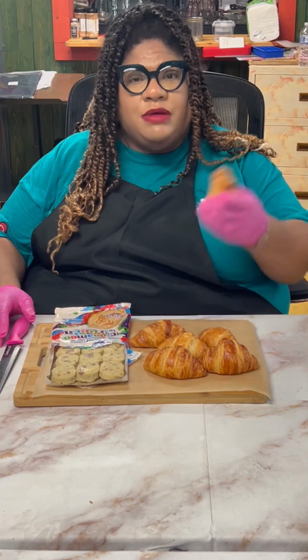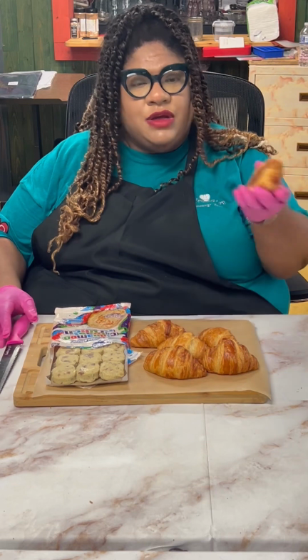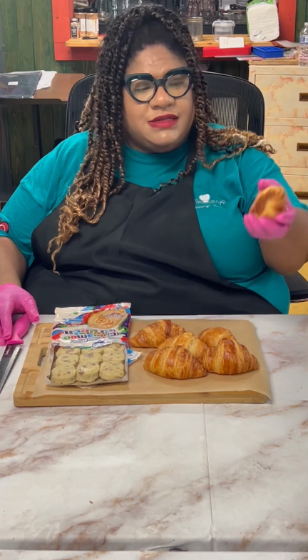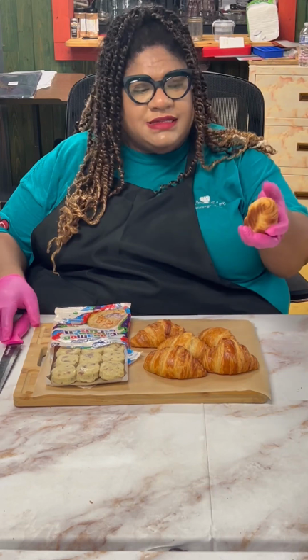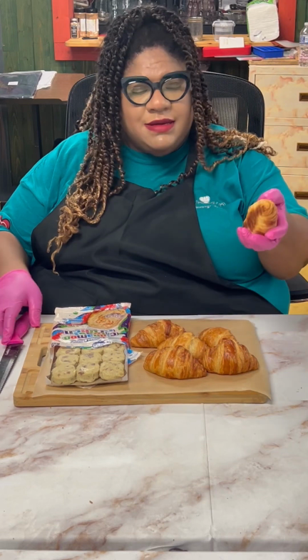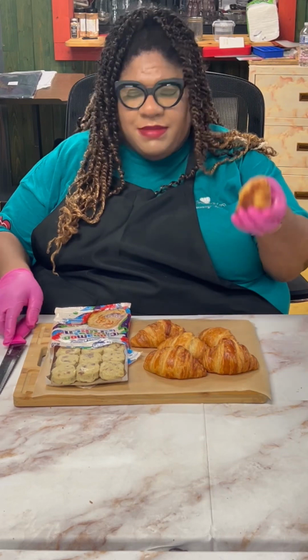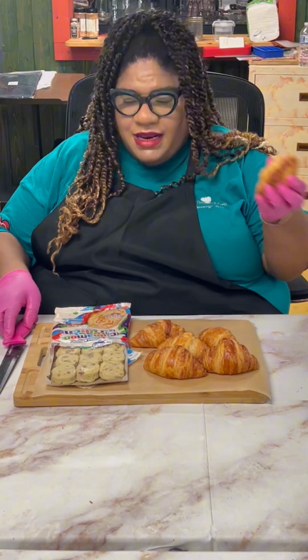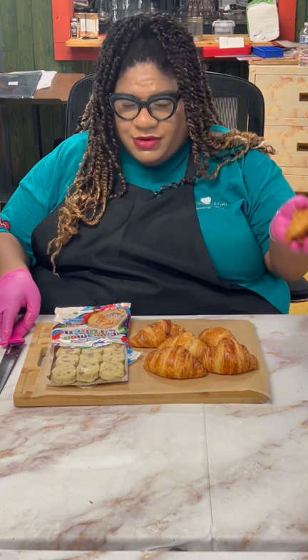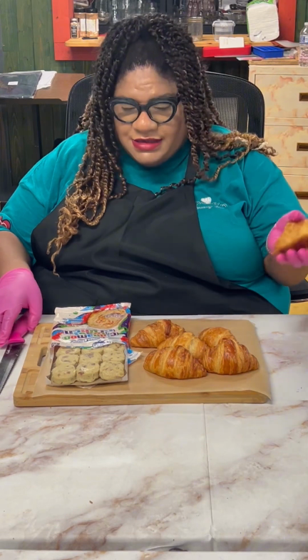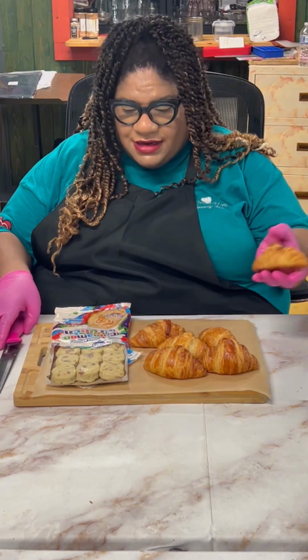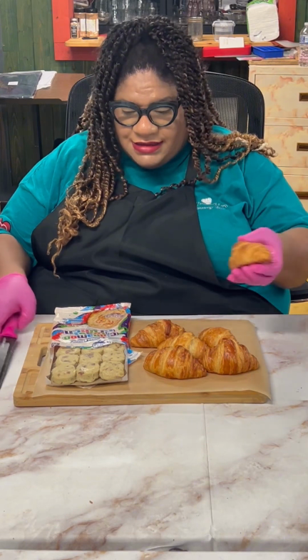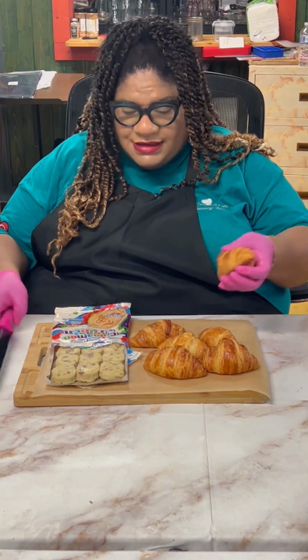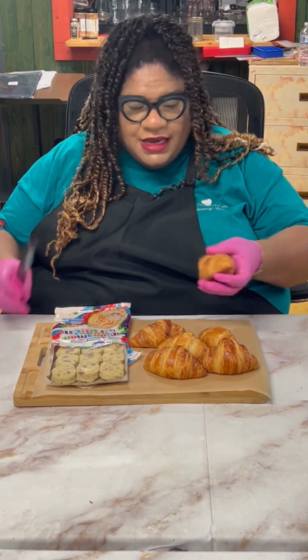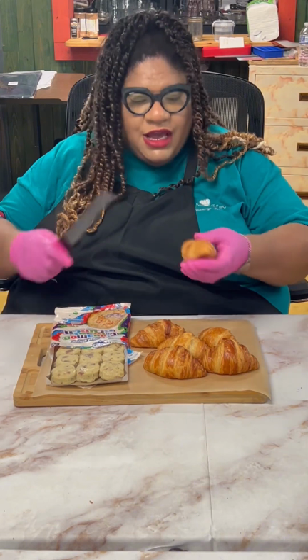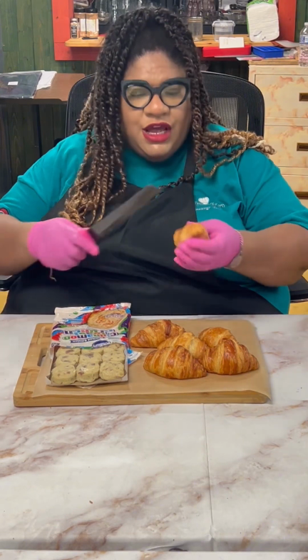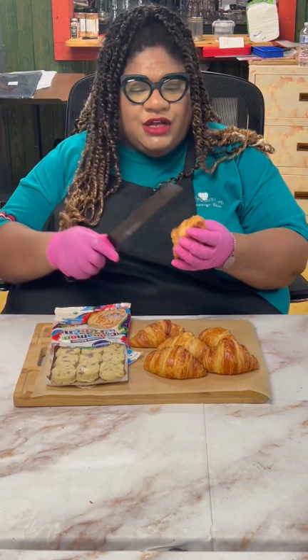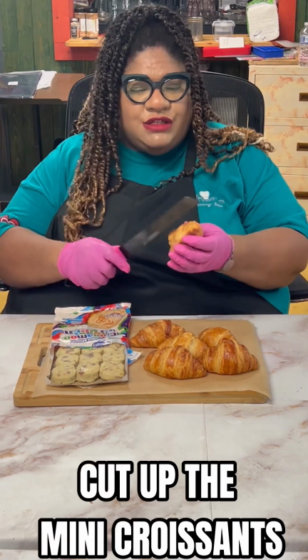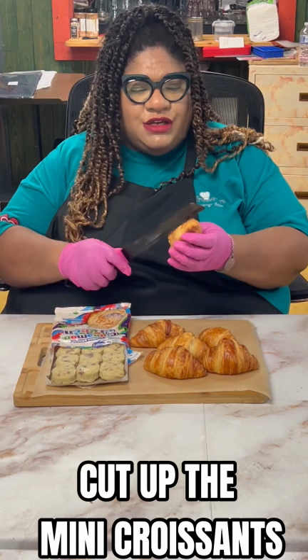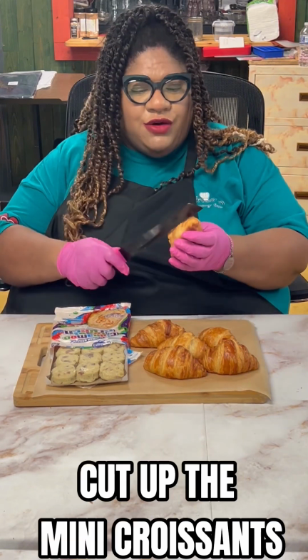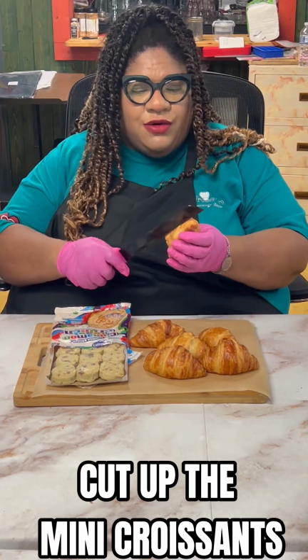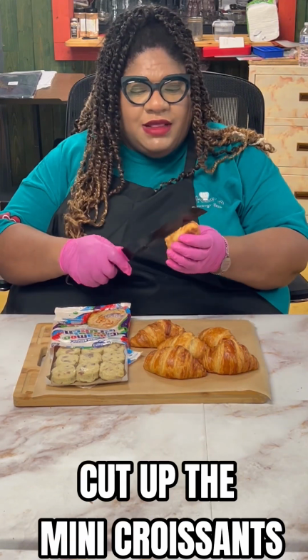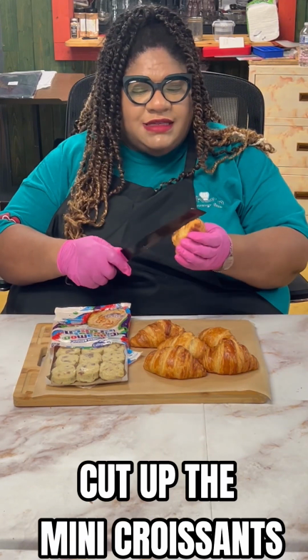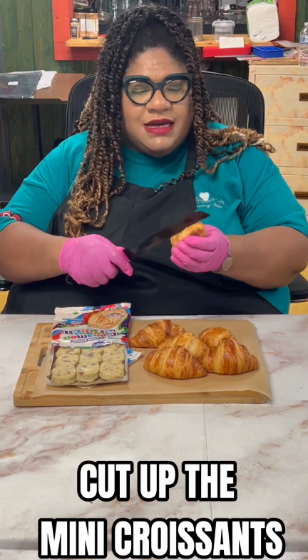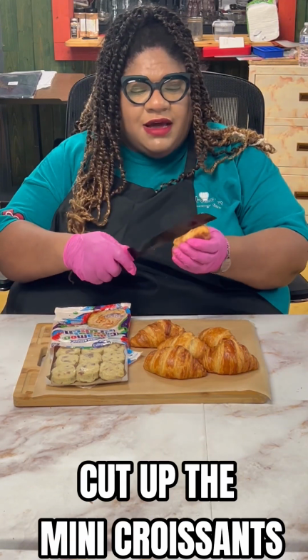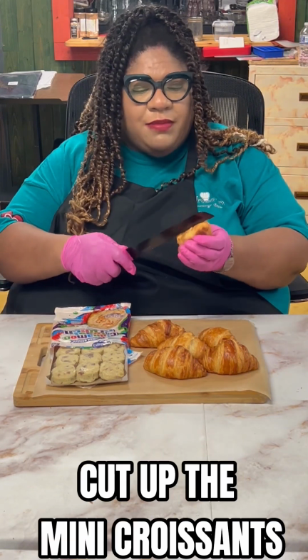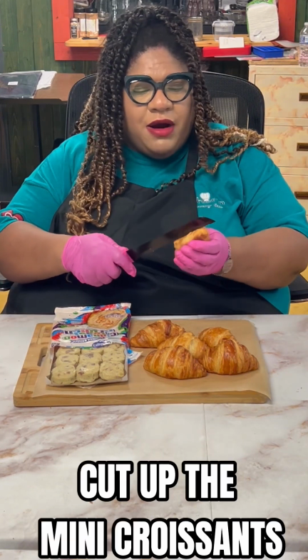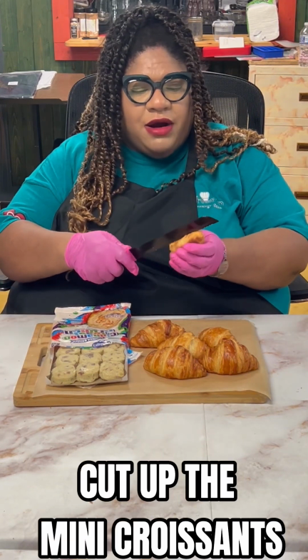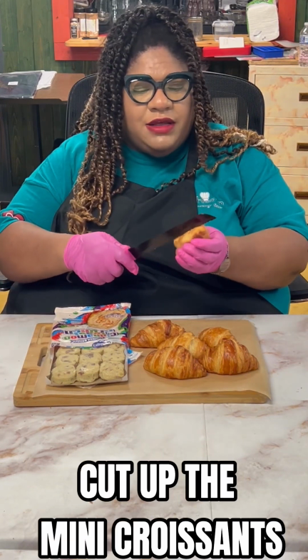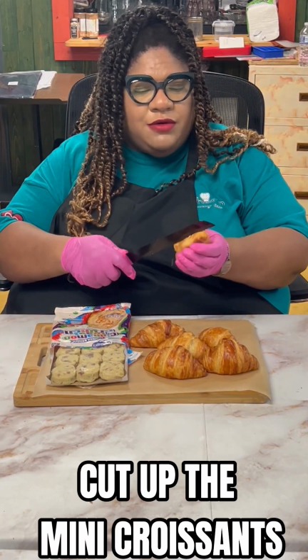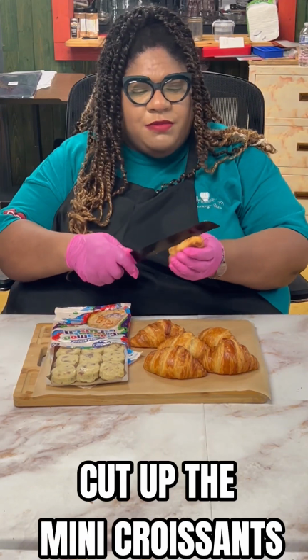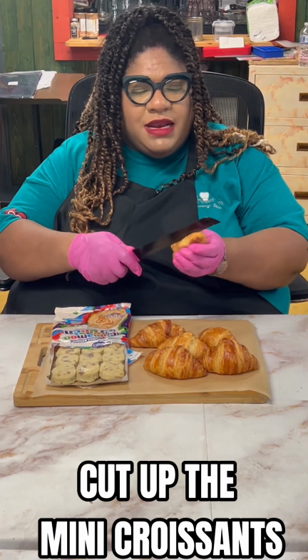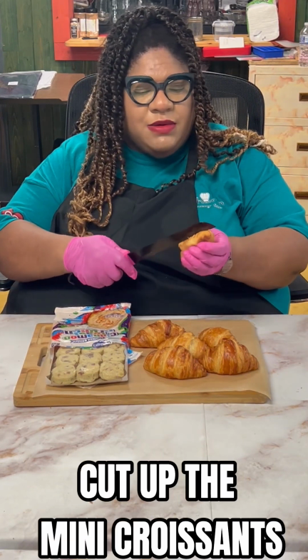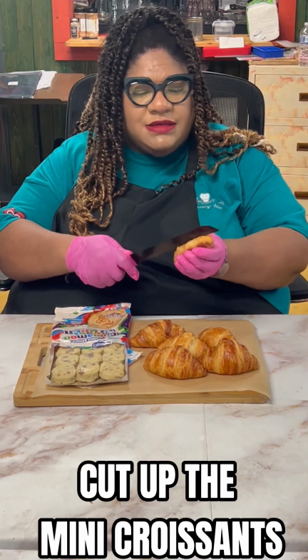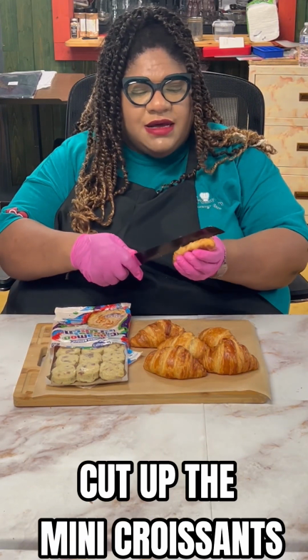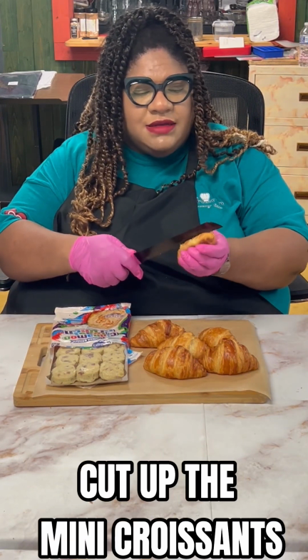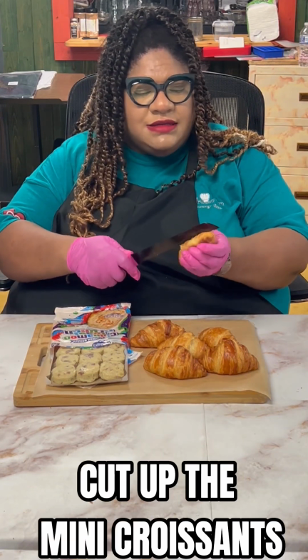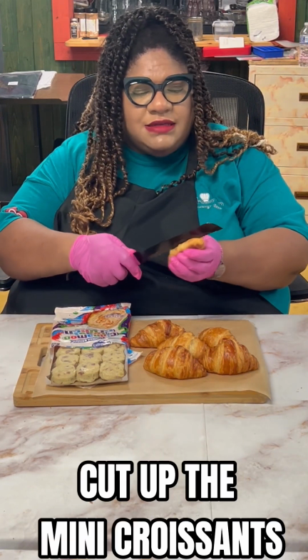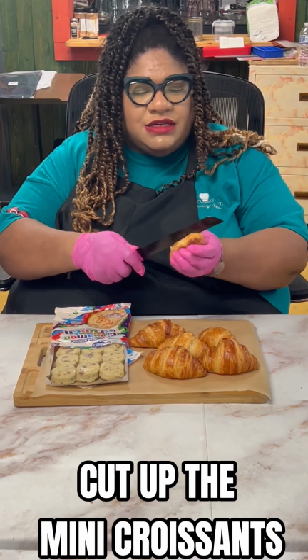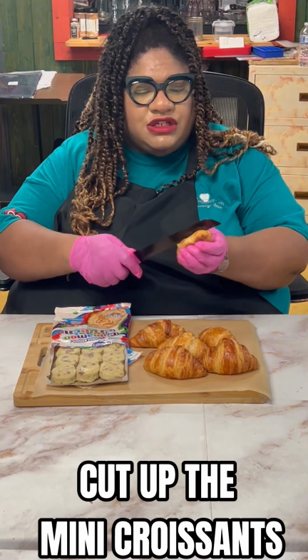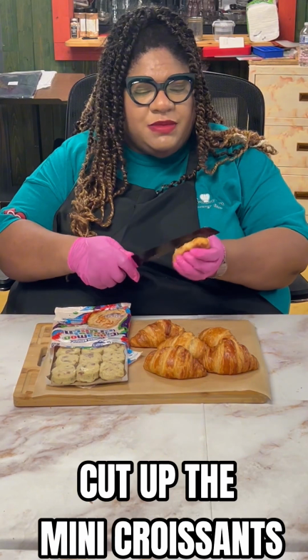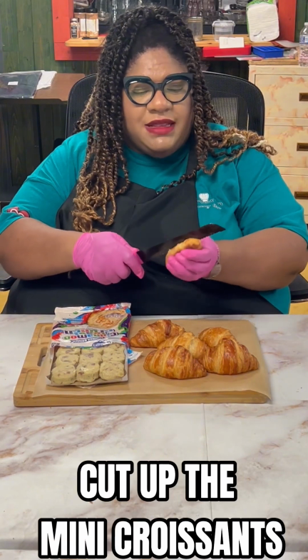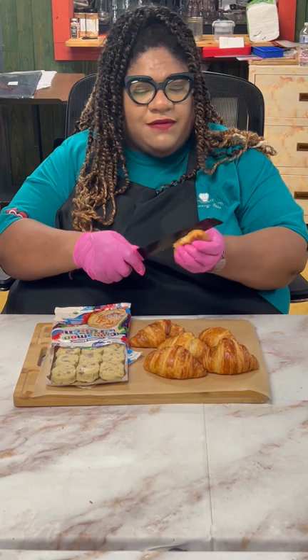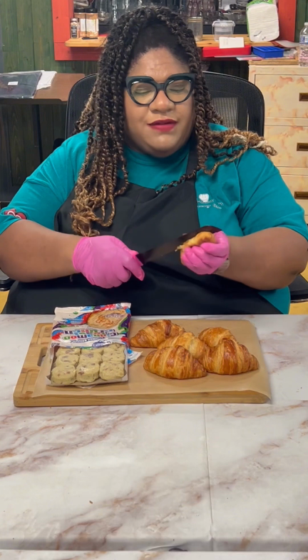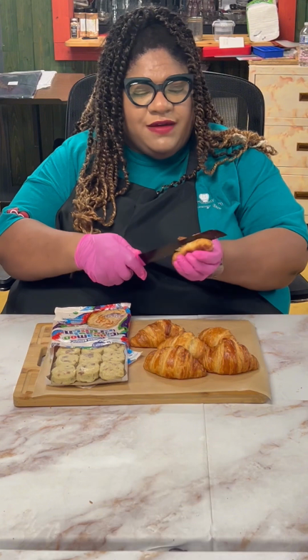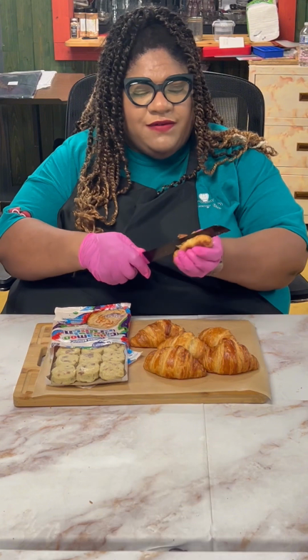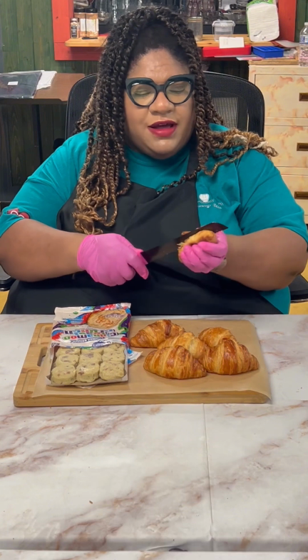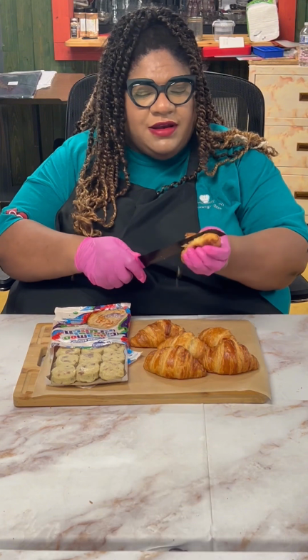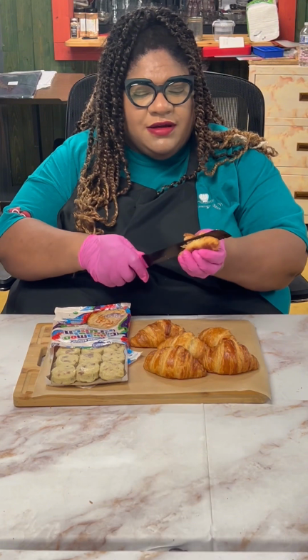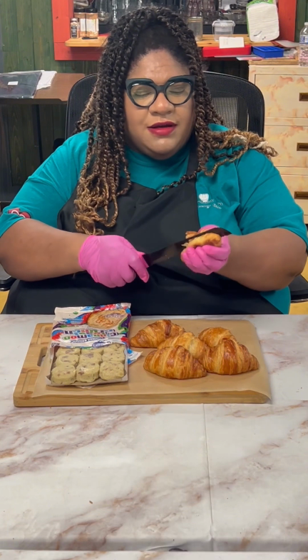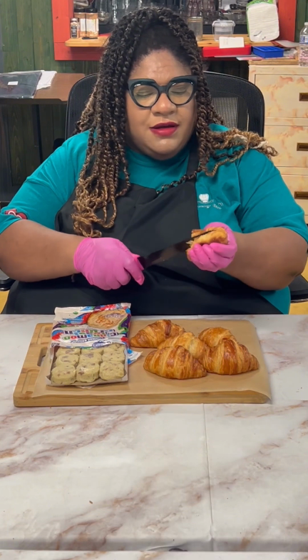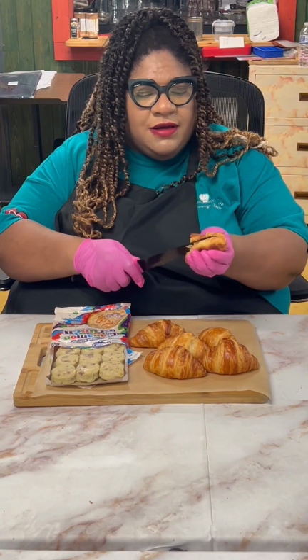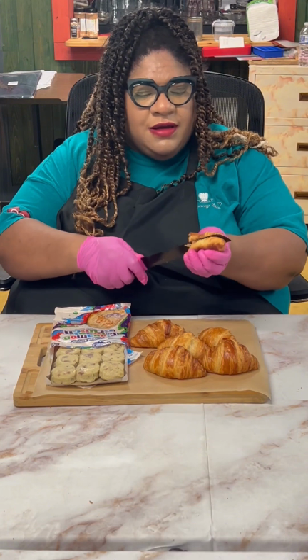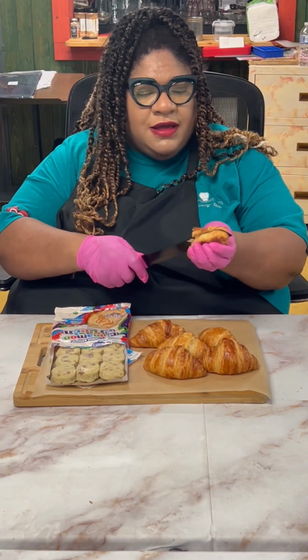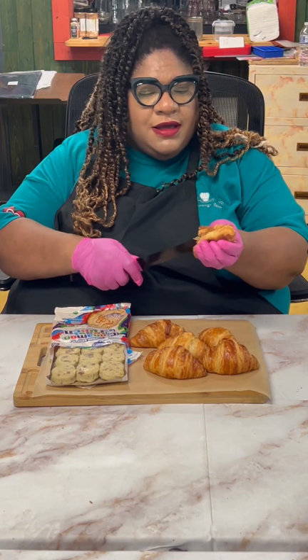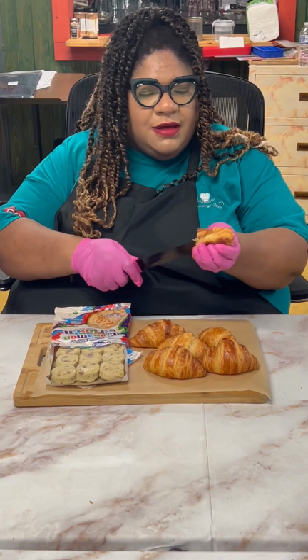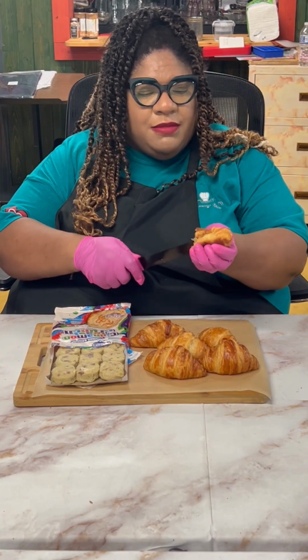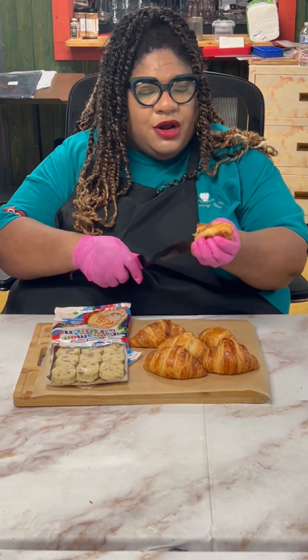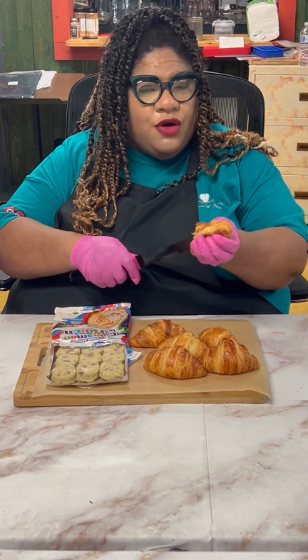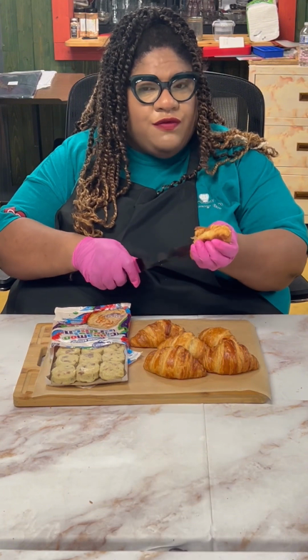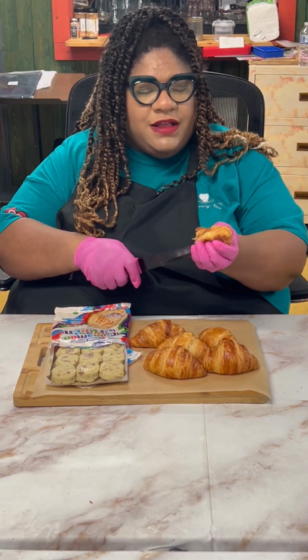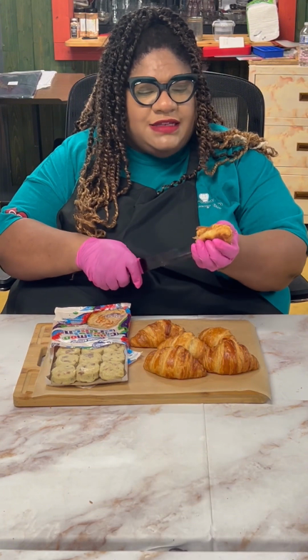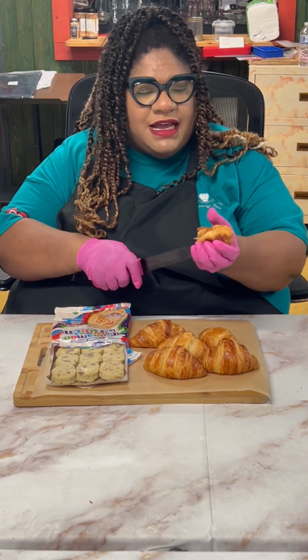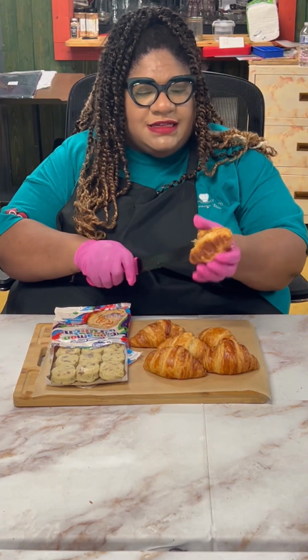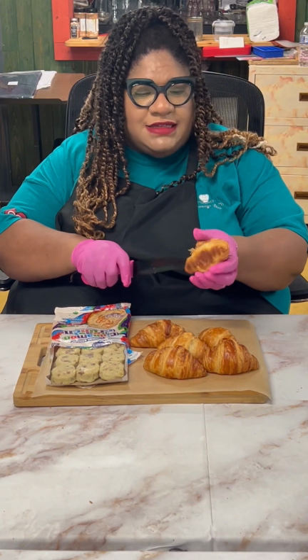I found some cinnamon toast crunch cookie dough and I wanted to try that with some mini croissants. Let's cut up our little mini croissants — this should be definitely fun but hopefully tasty!